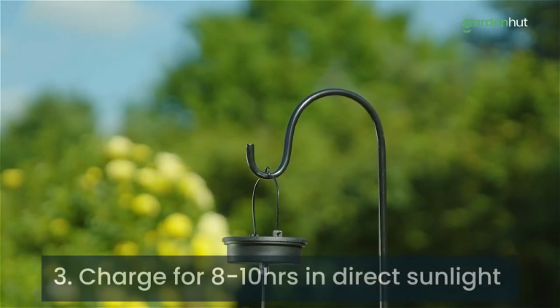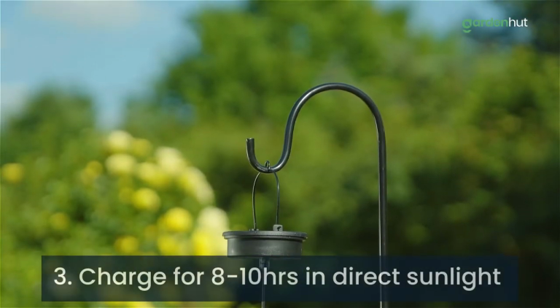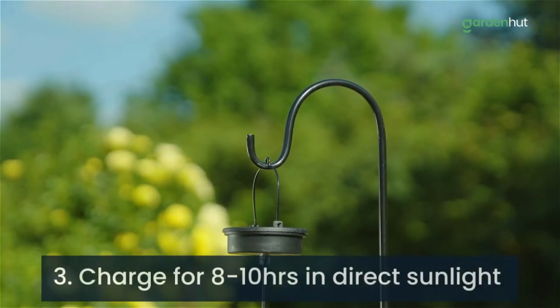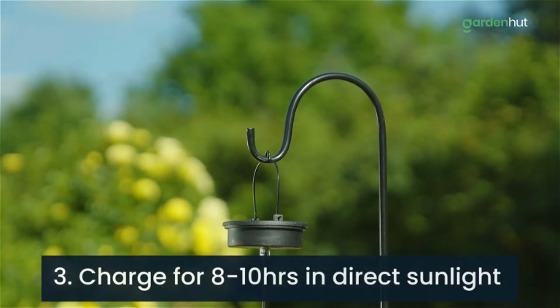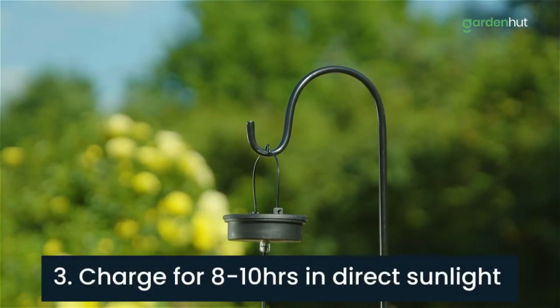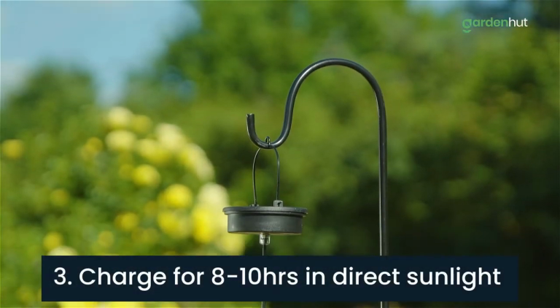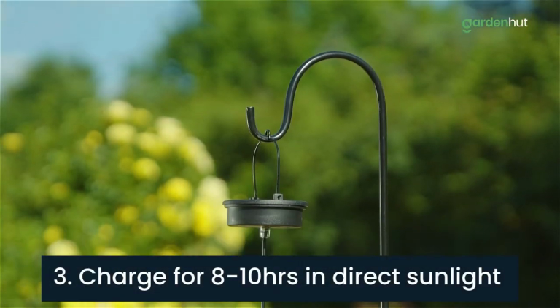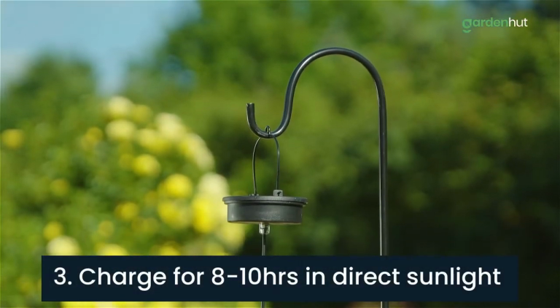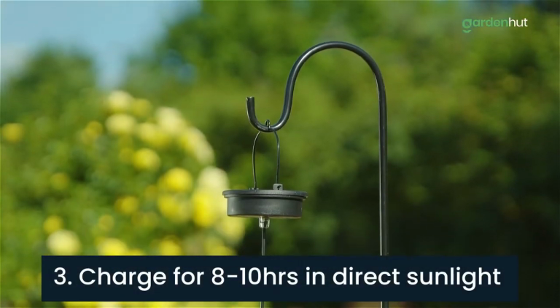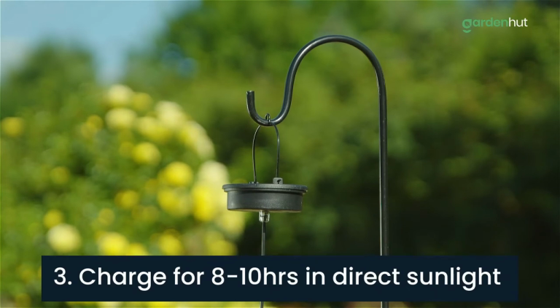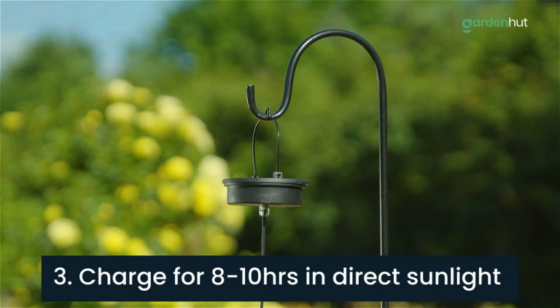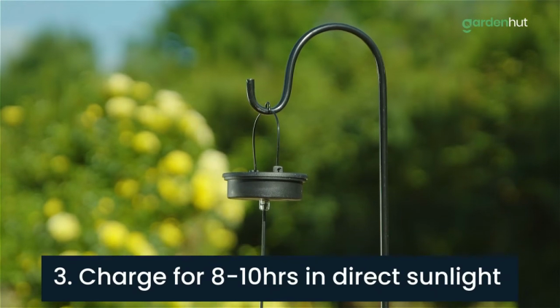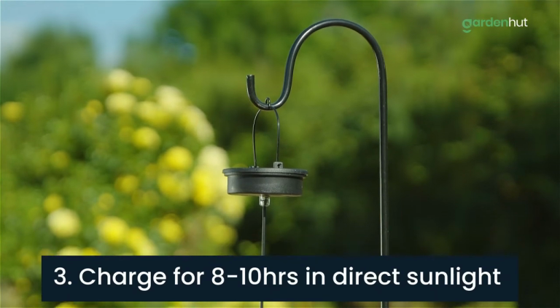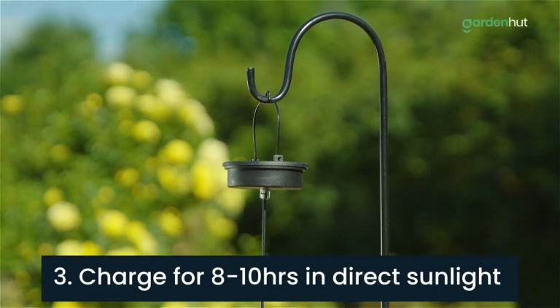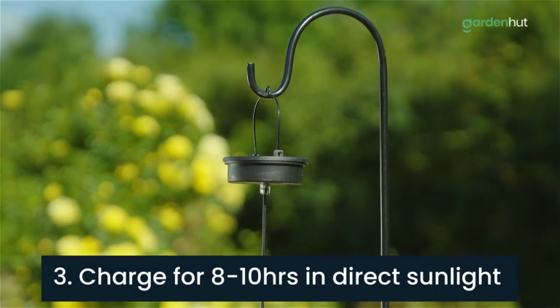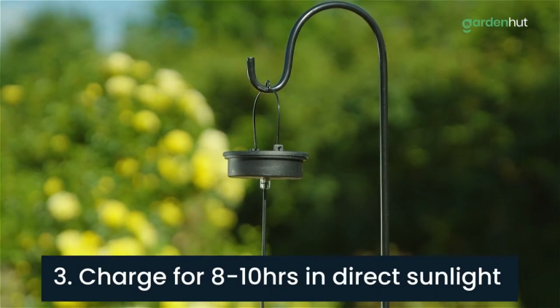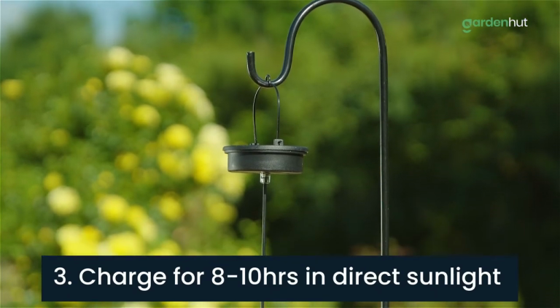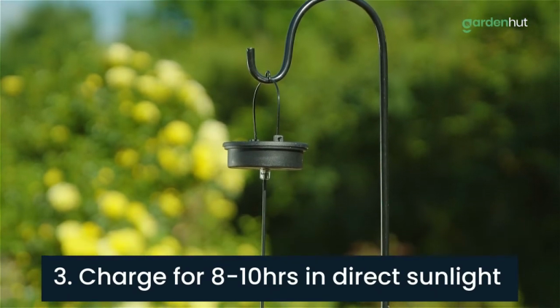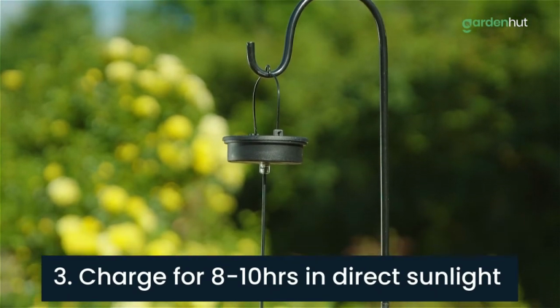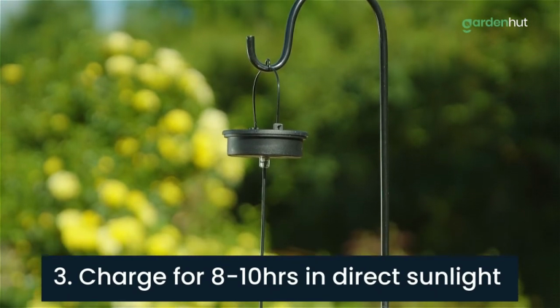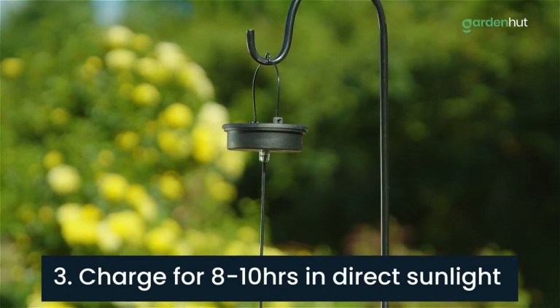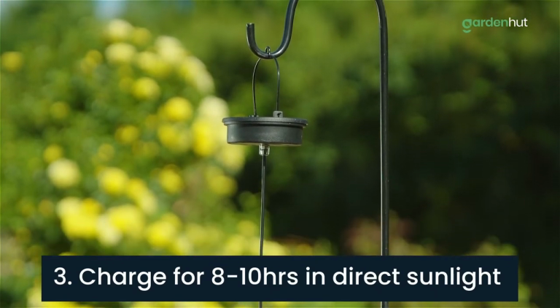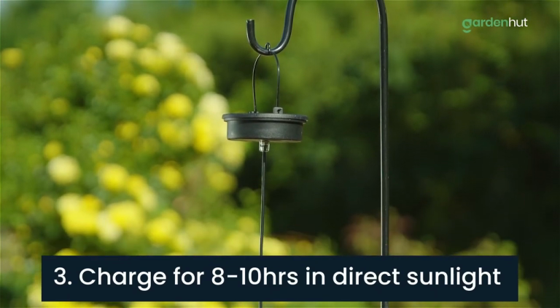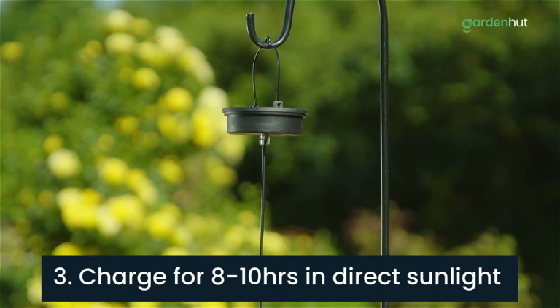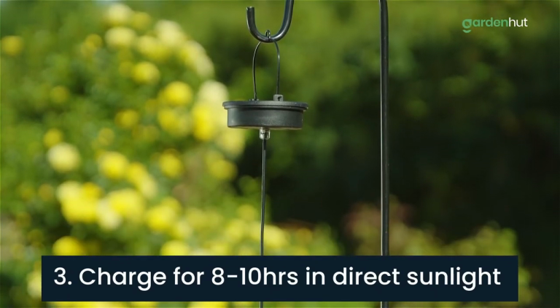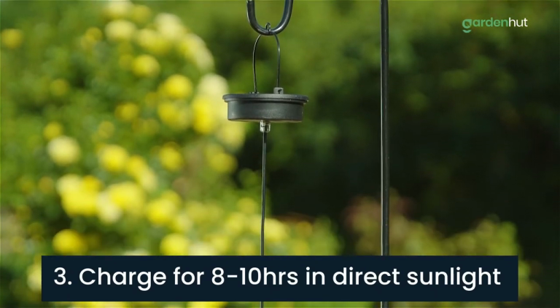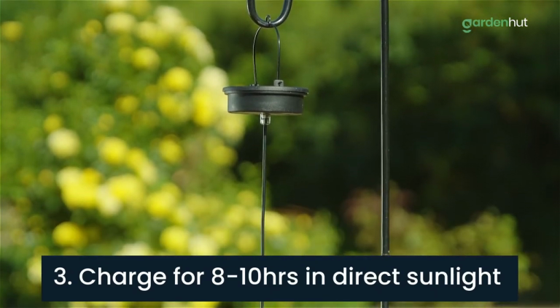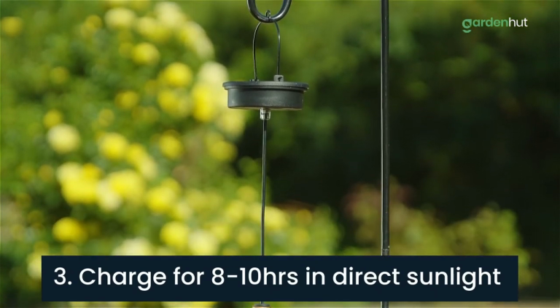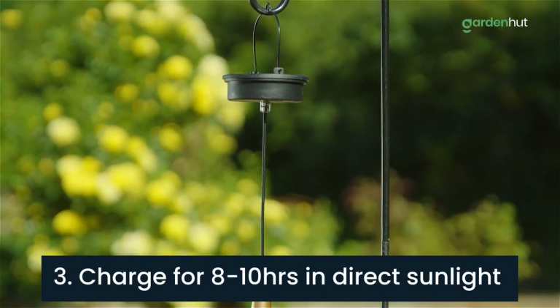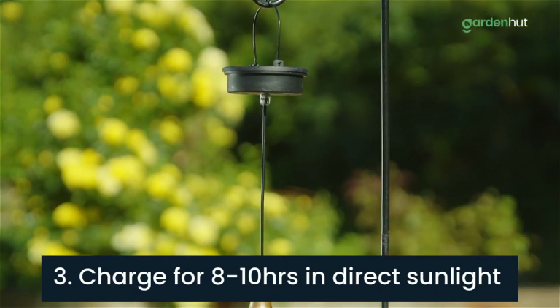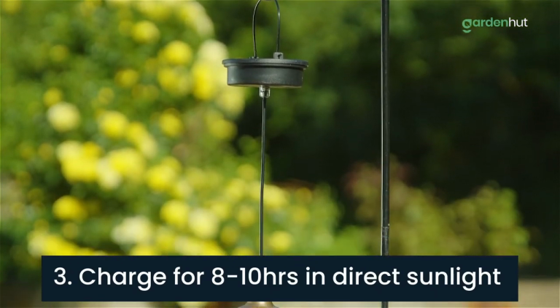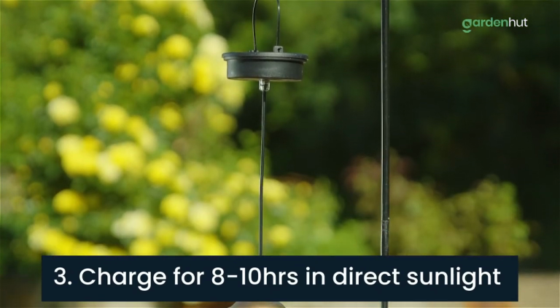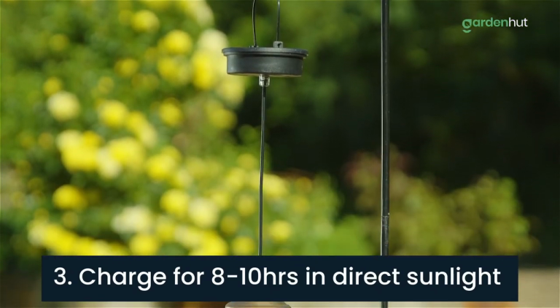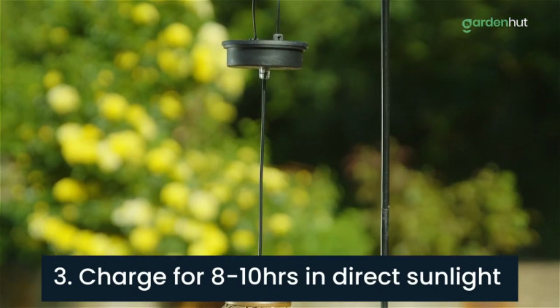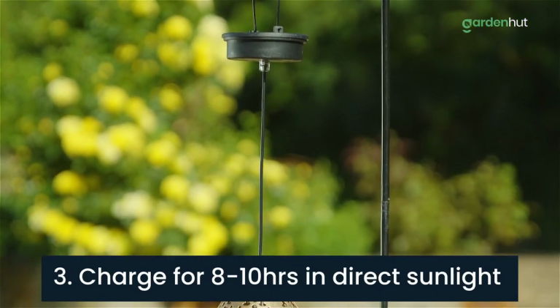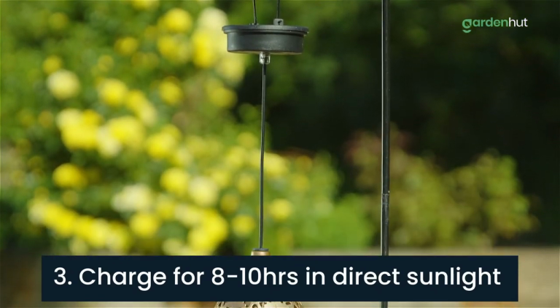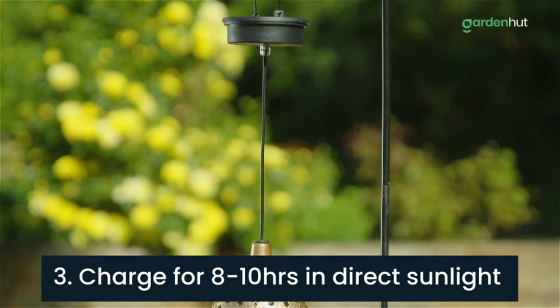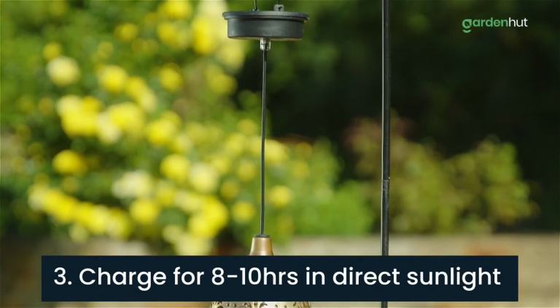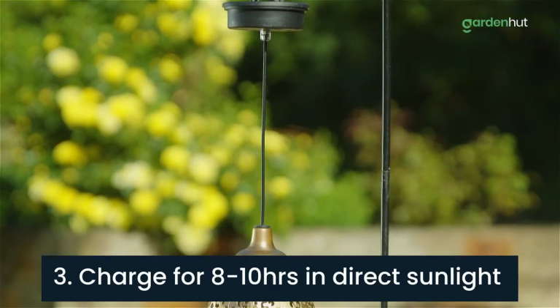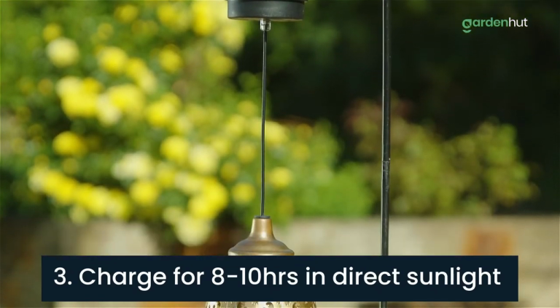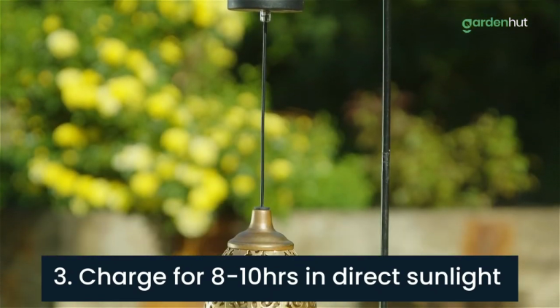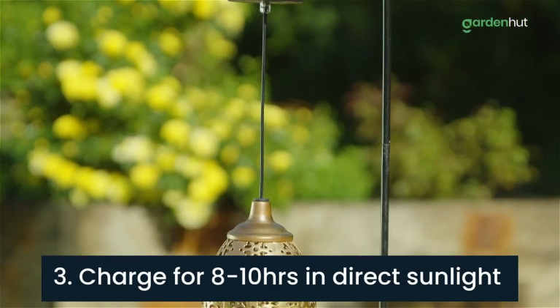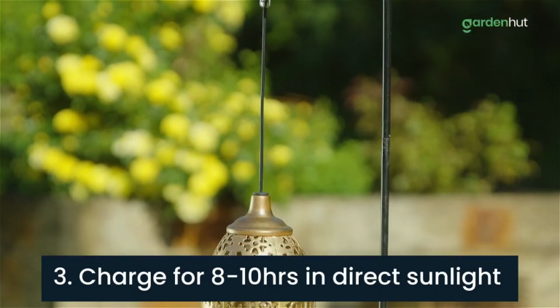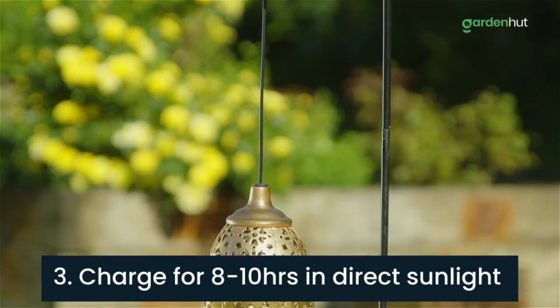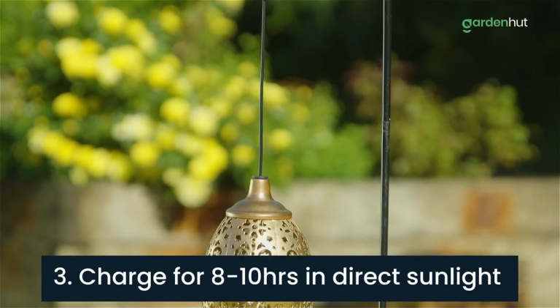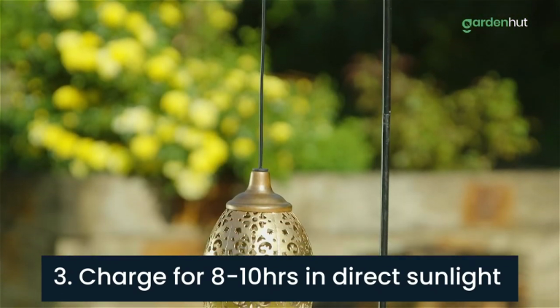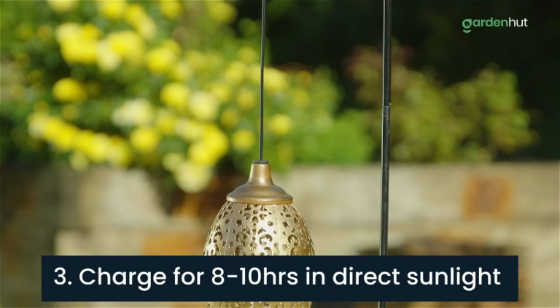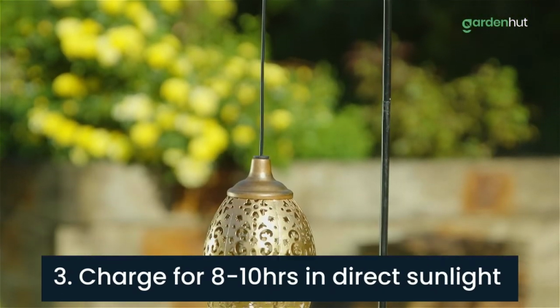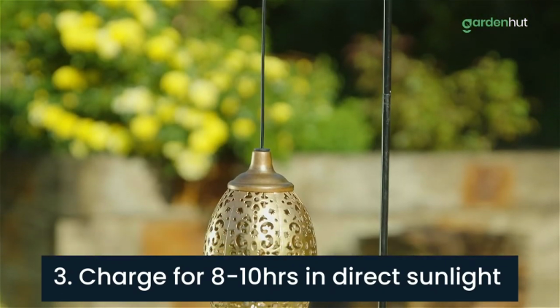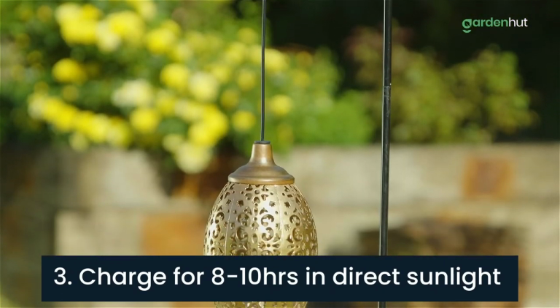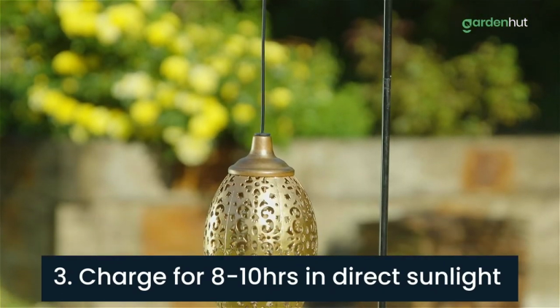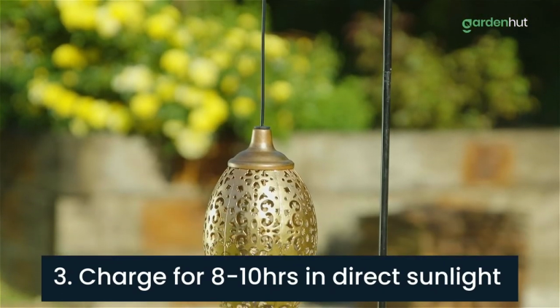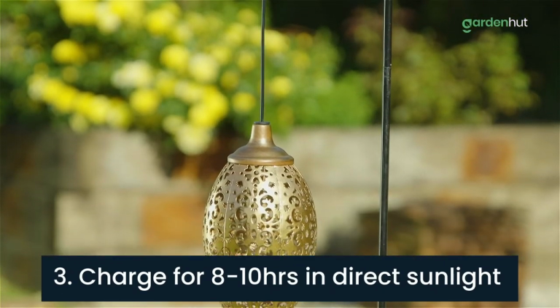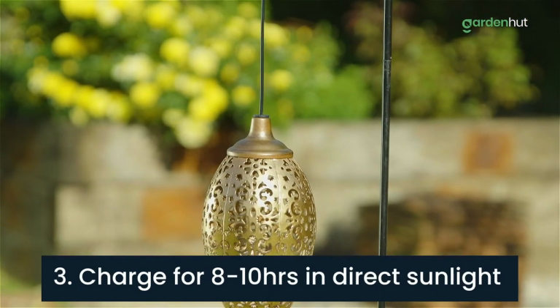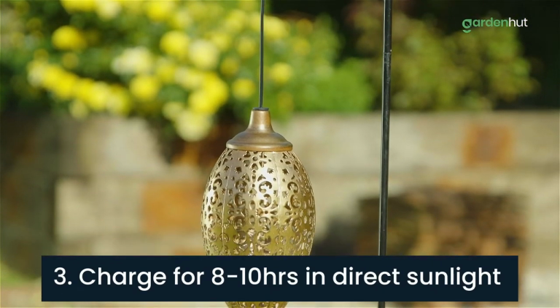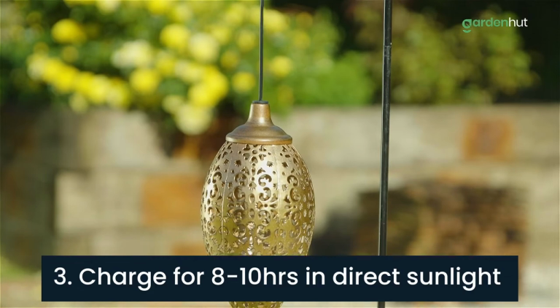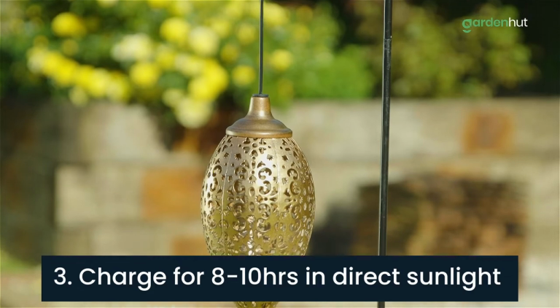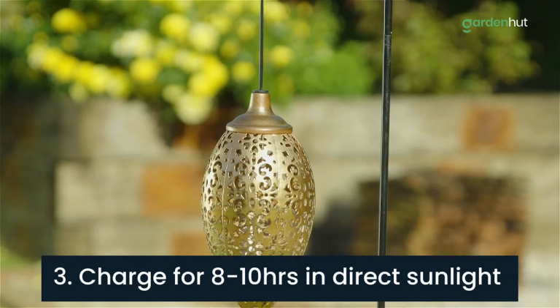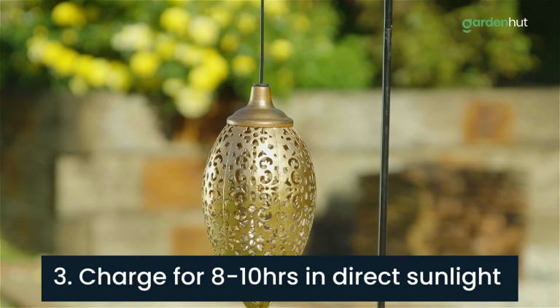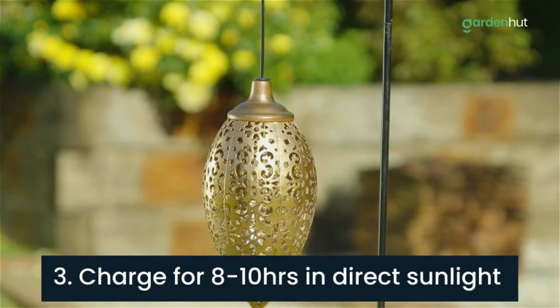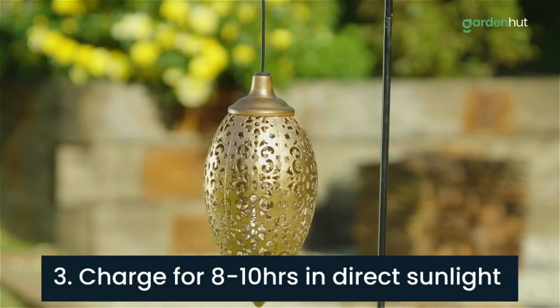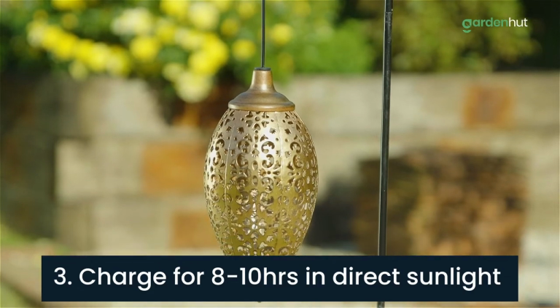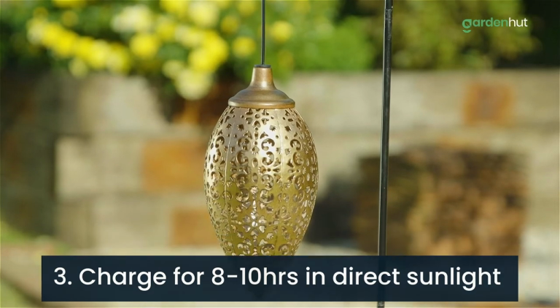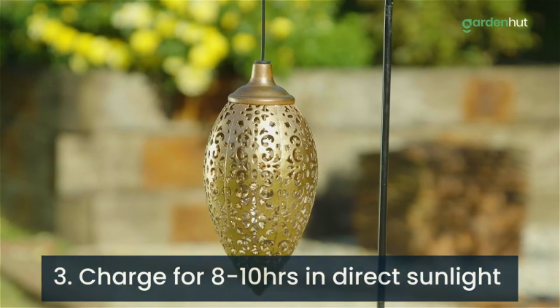Step 3. Make sure you charge the lantern between 8 to 10 hours in direct sunlight.